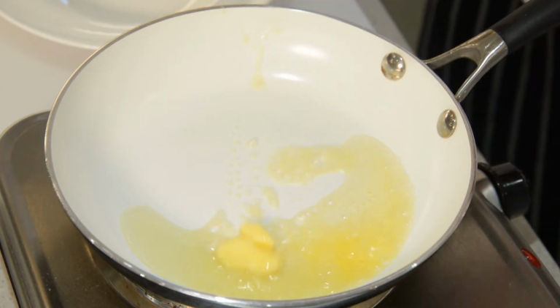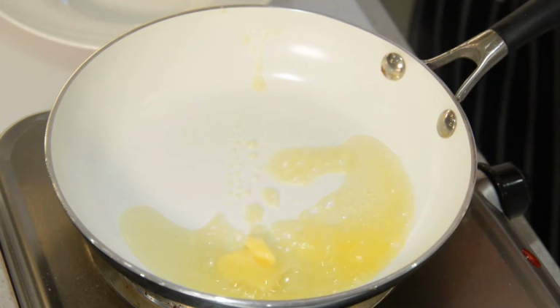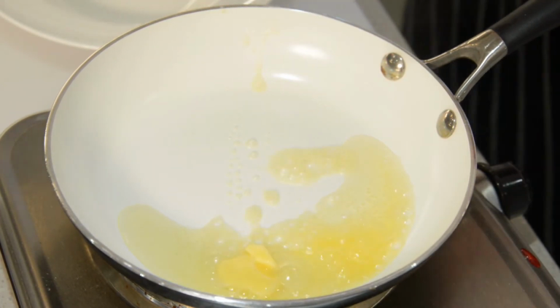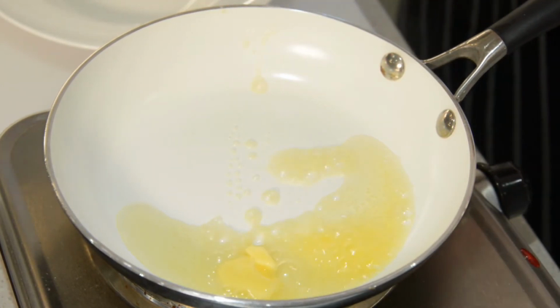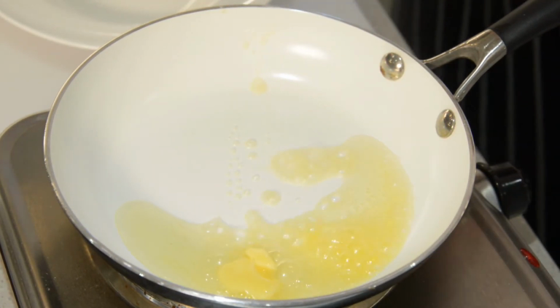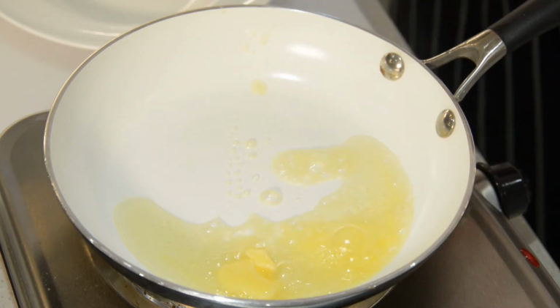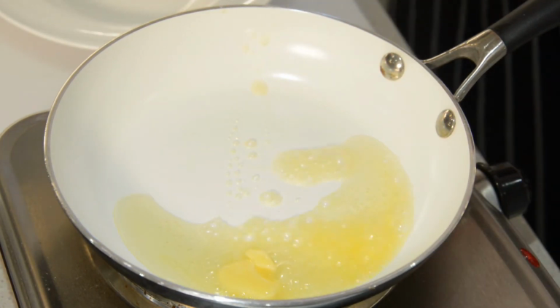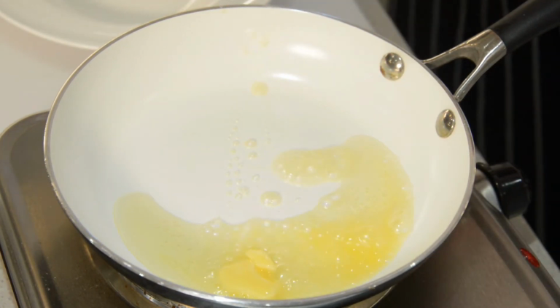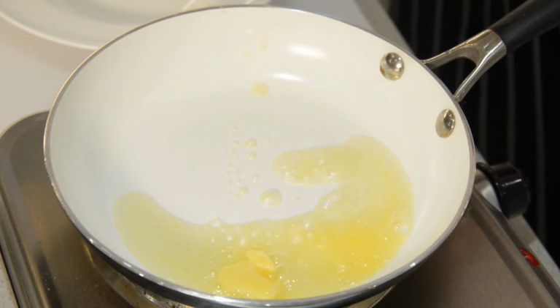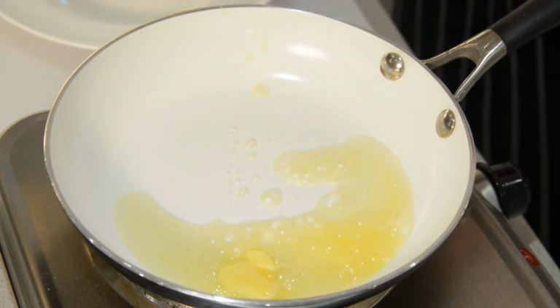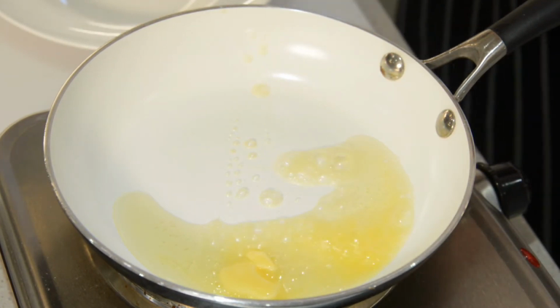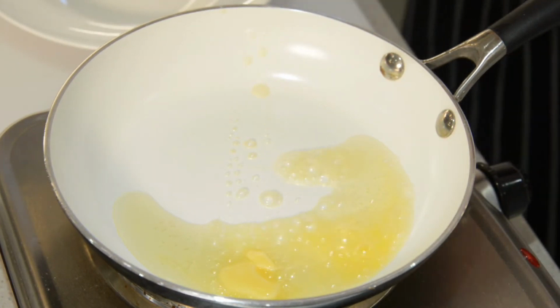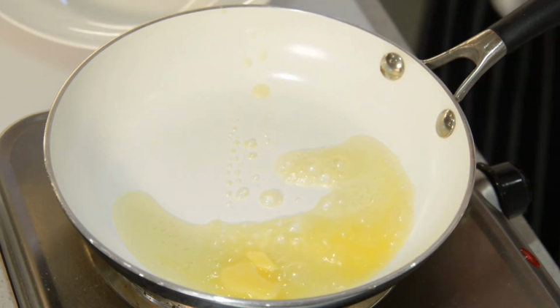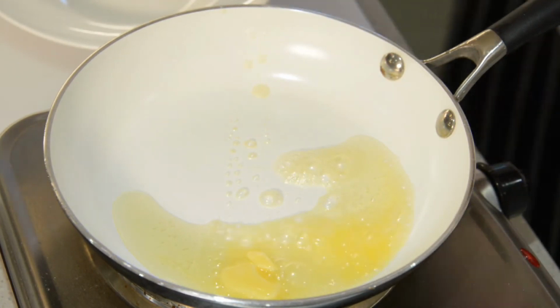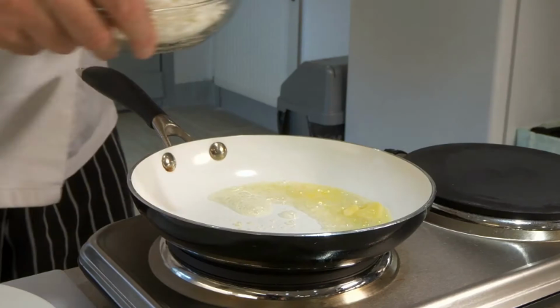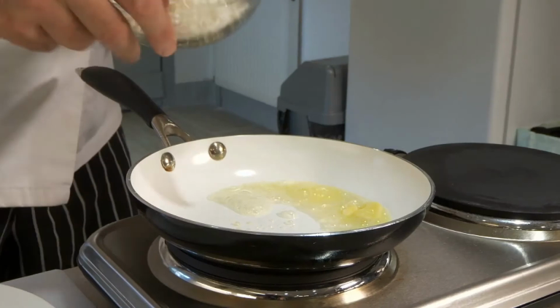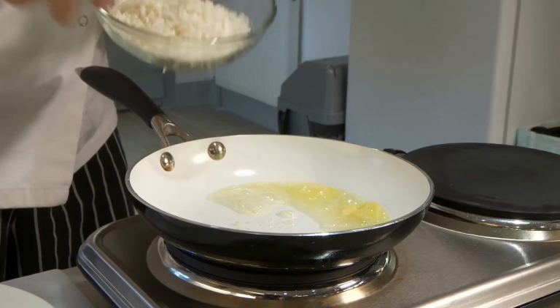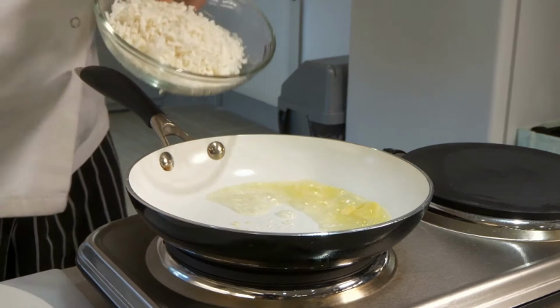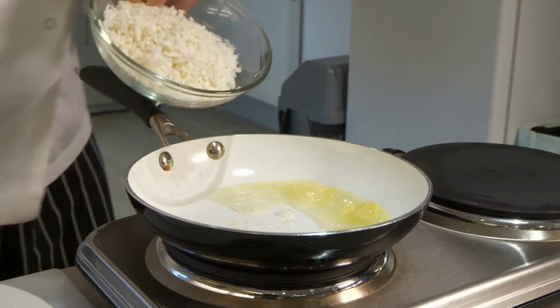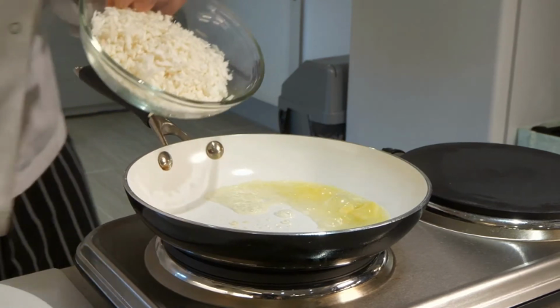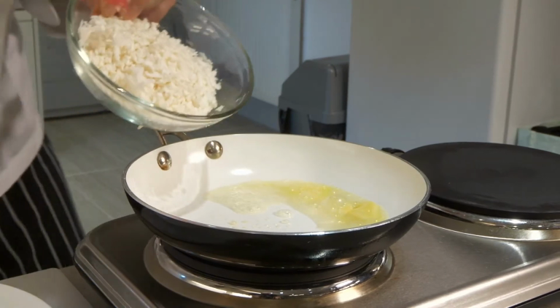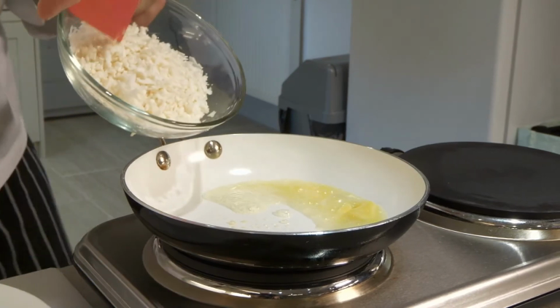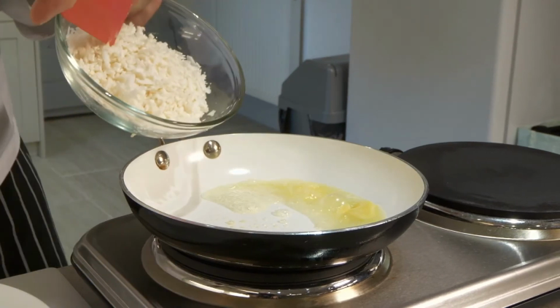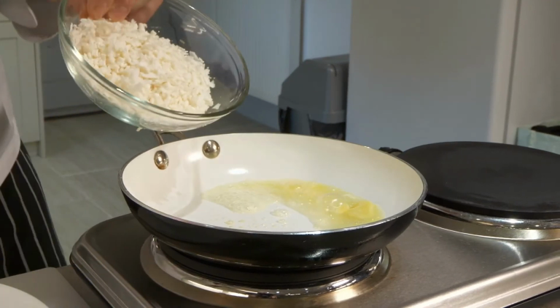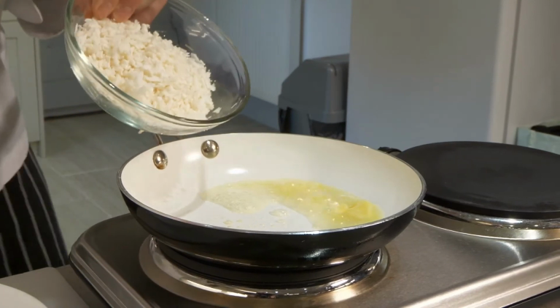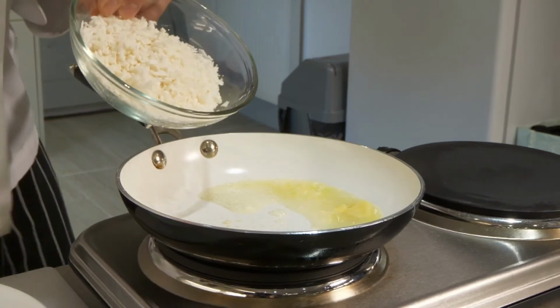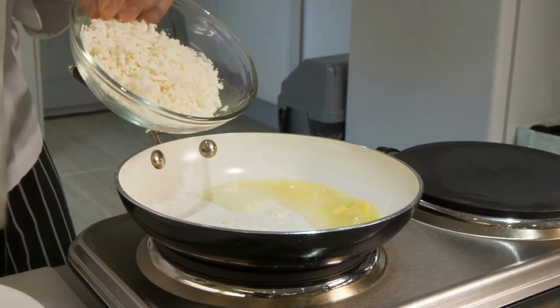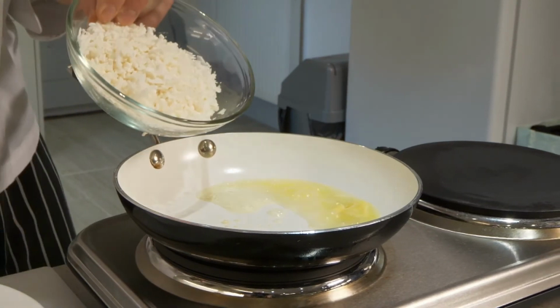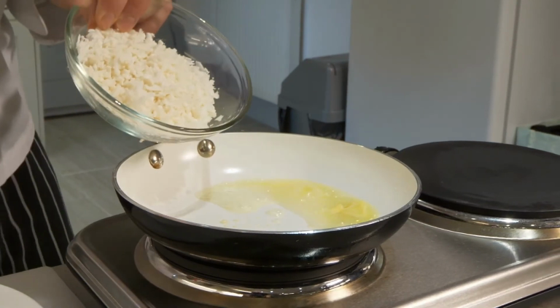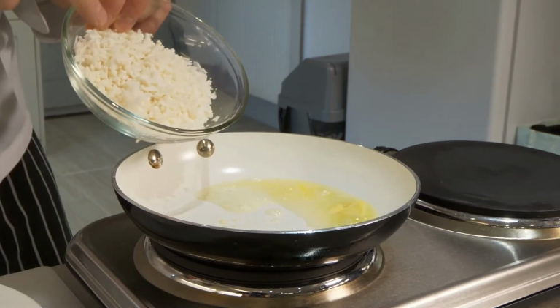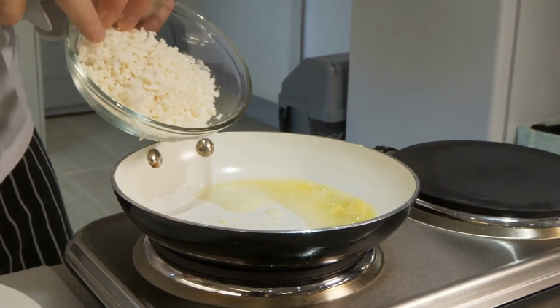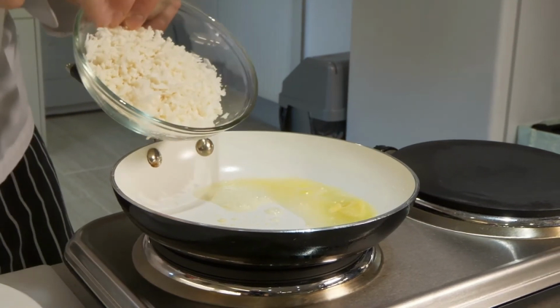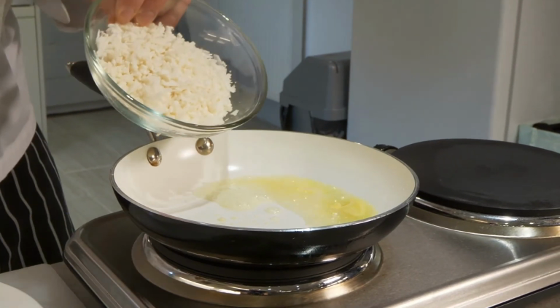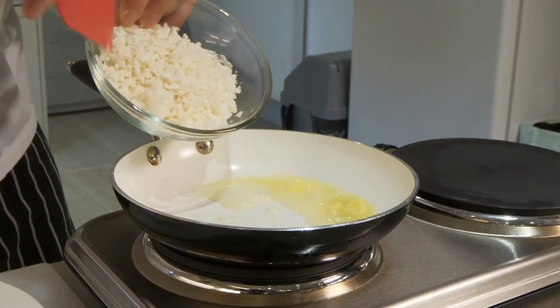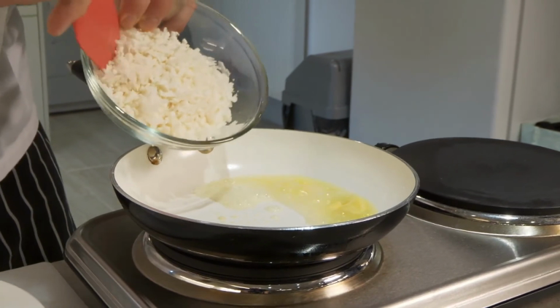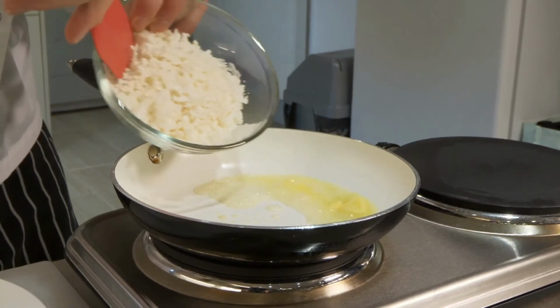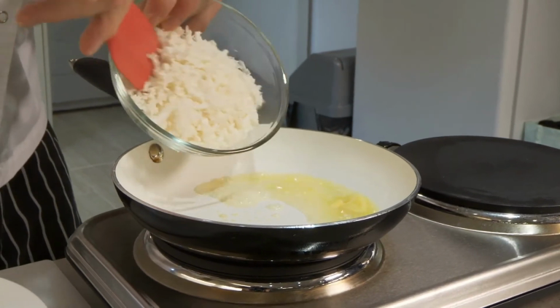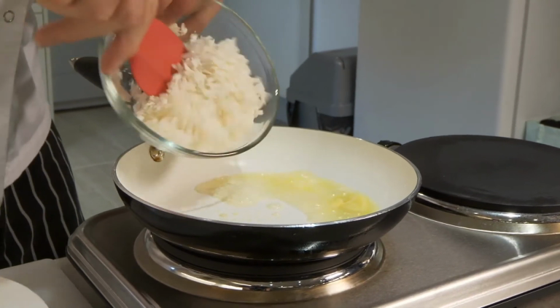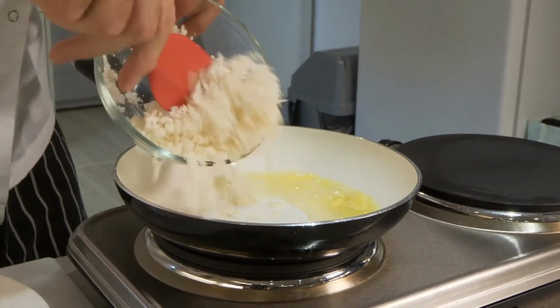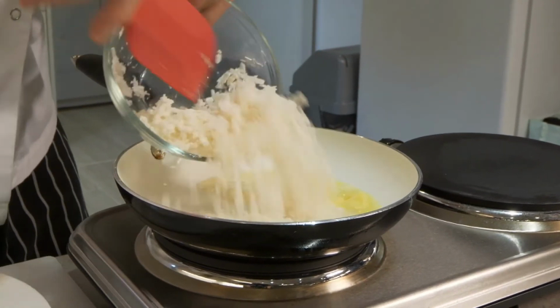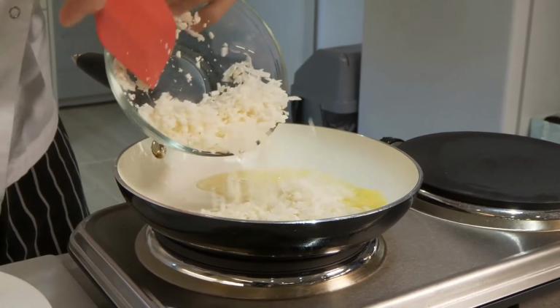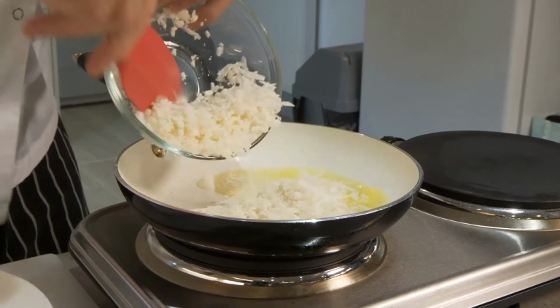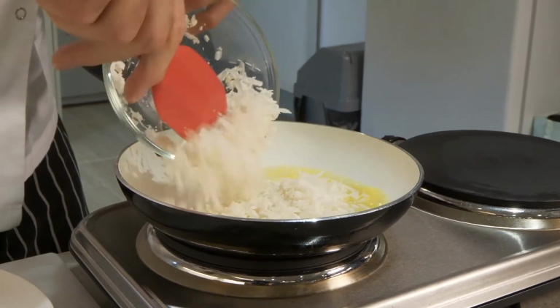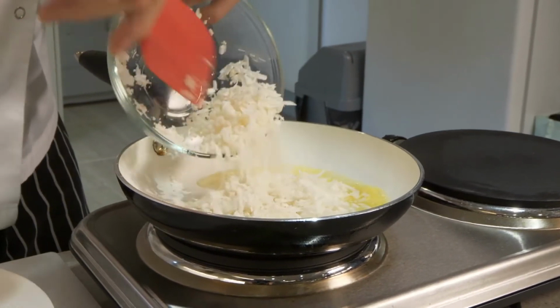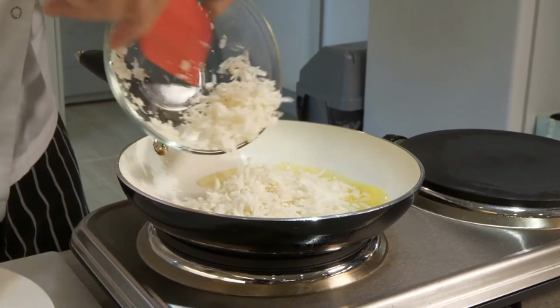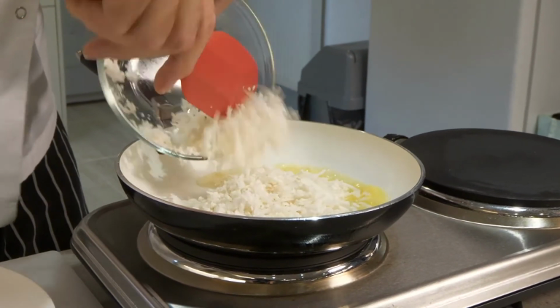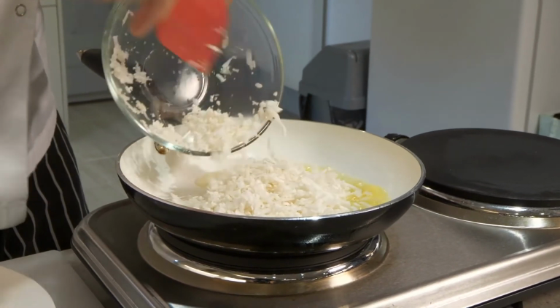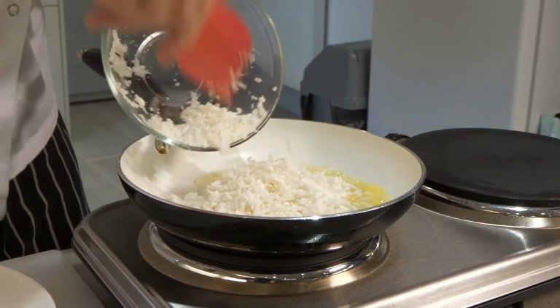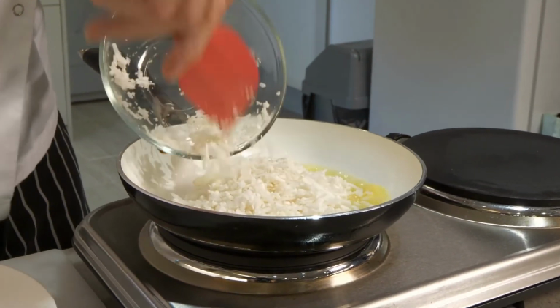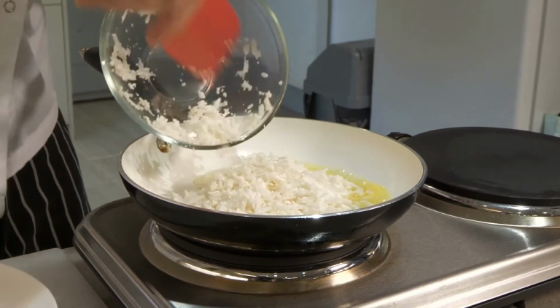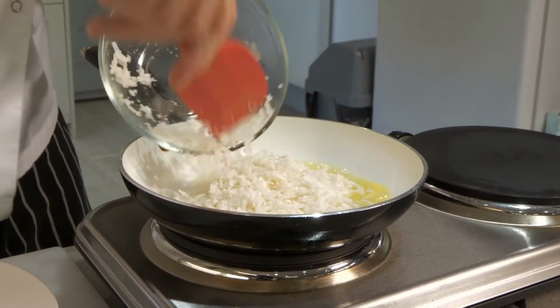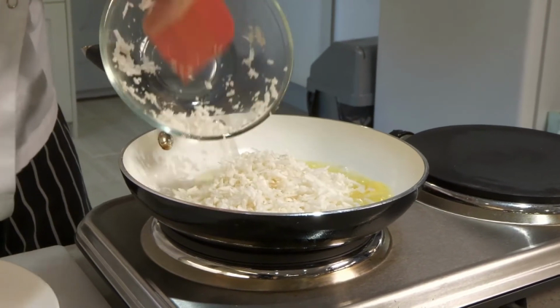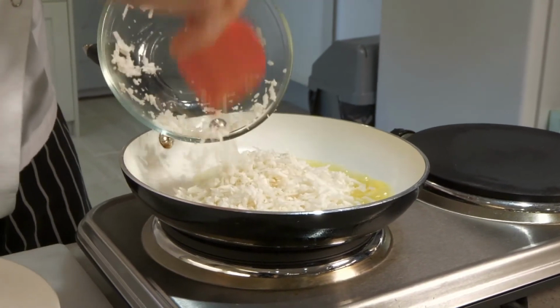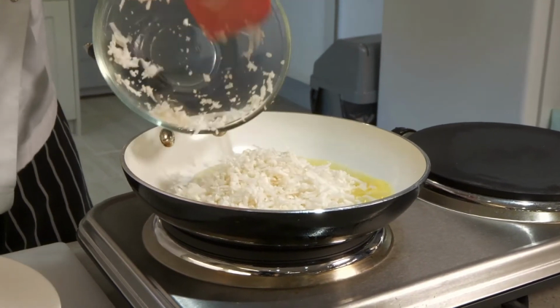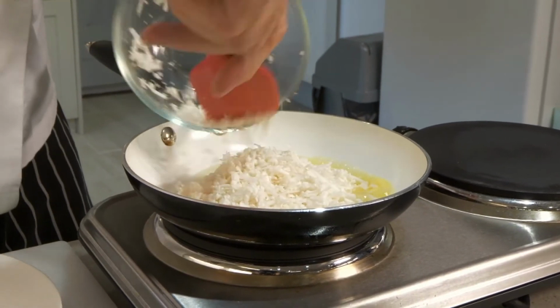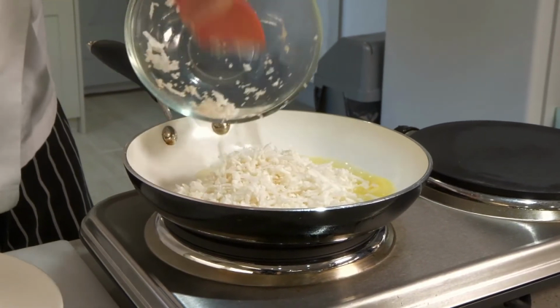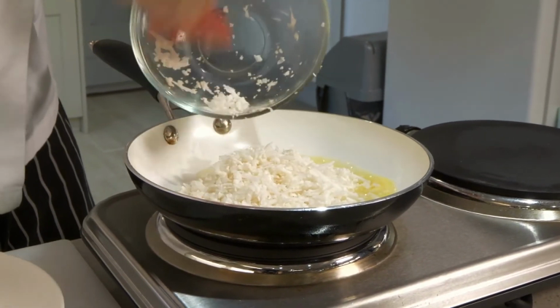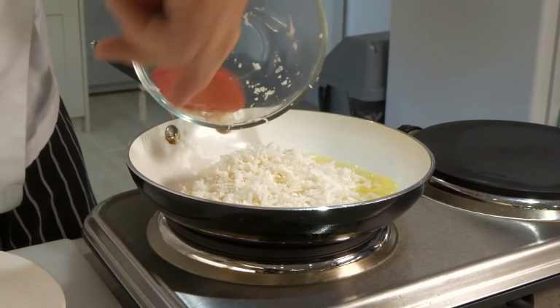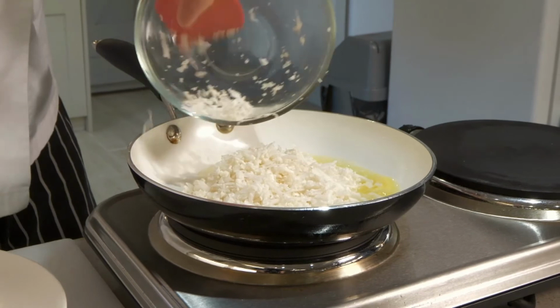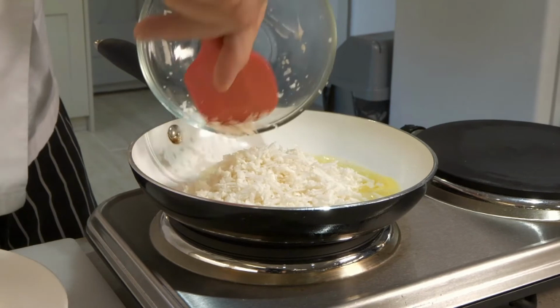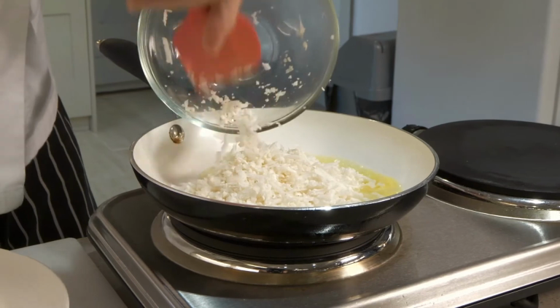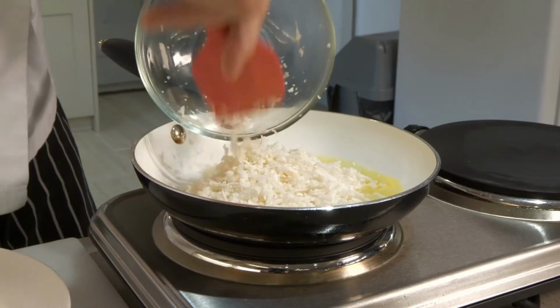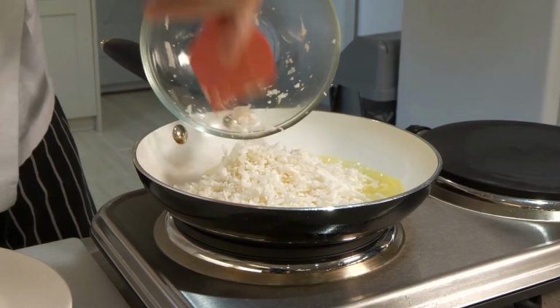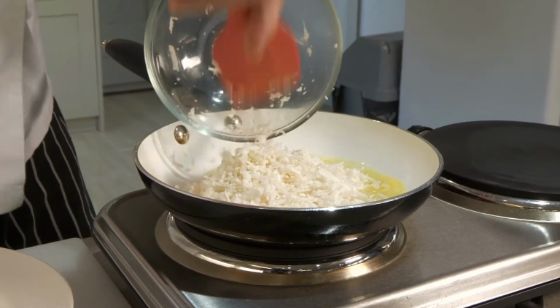And then we add in the cauliflower. So this is cauliflower rice — we've grated it. It's a really great way, and there's a lot of low carb in this.